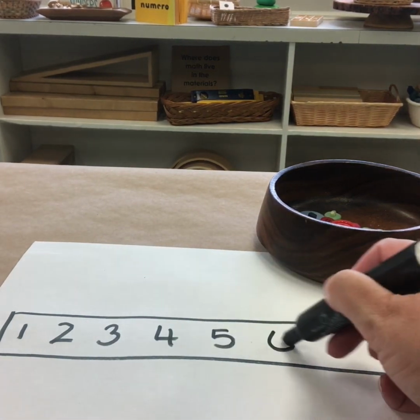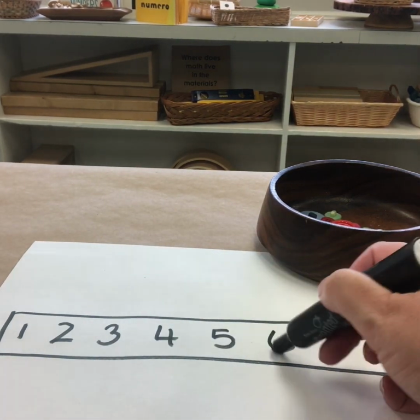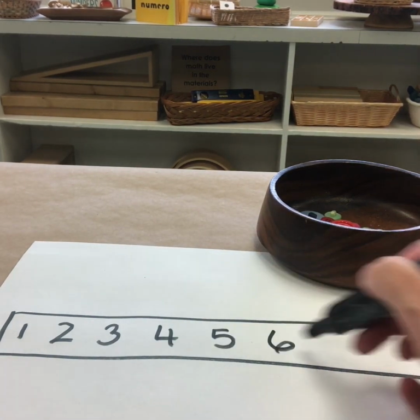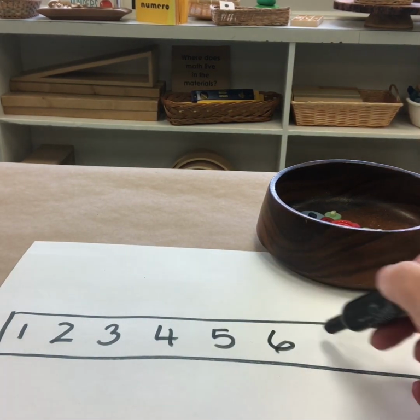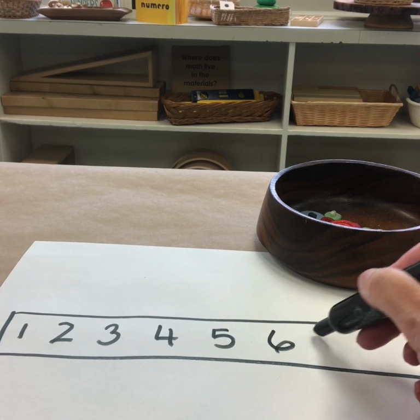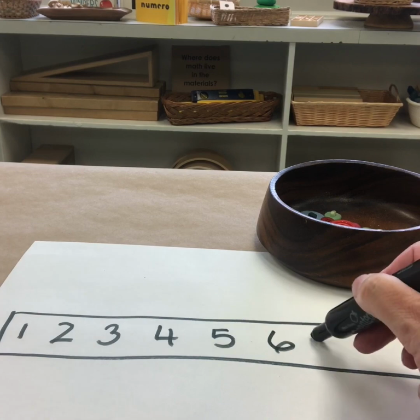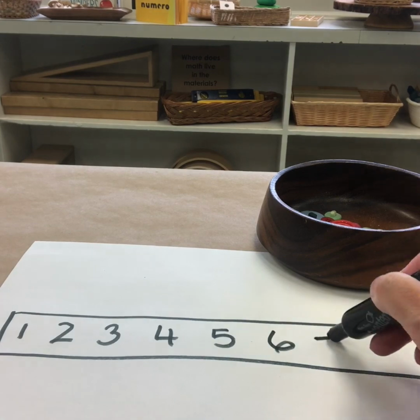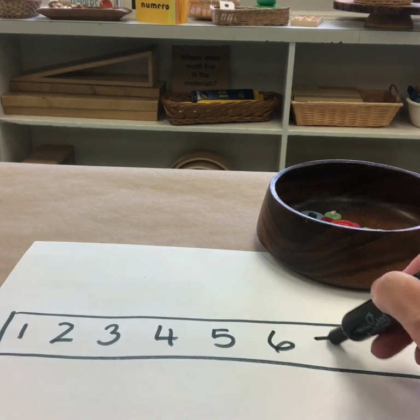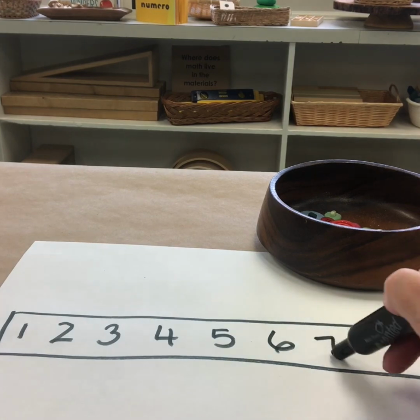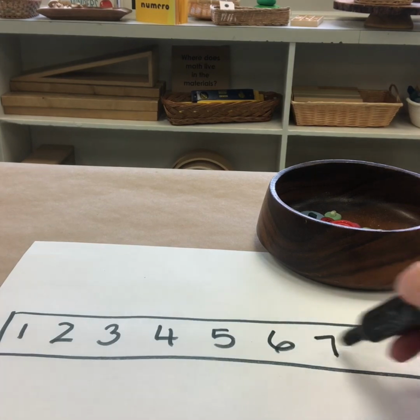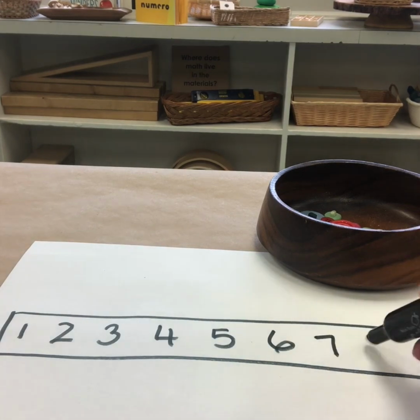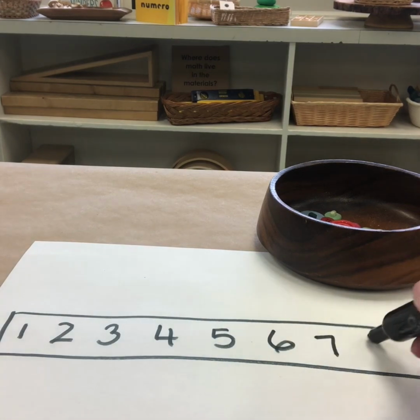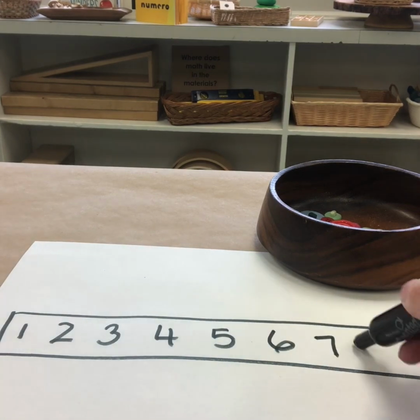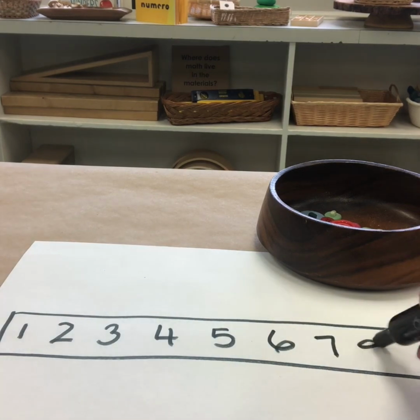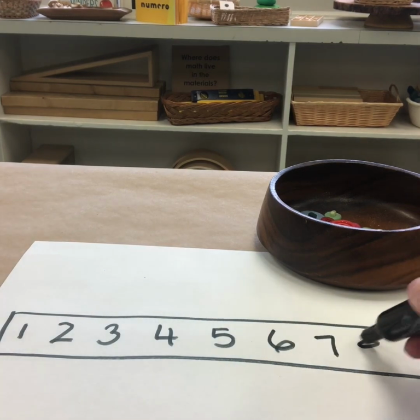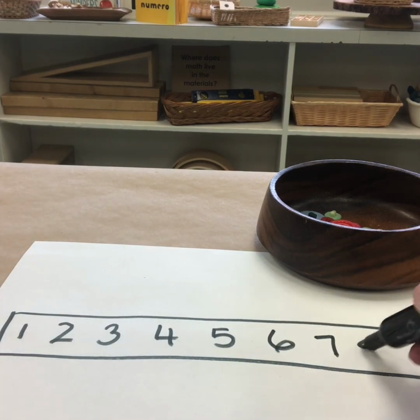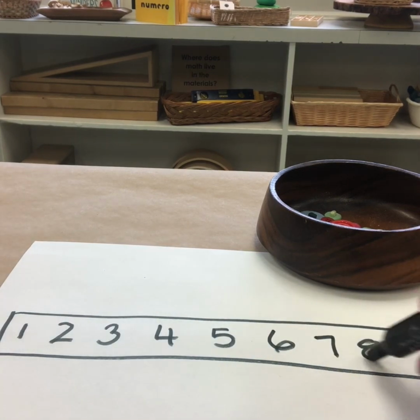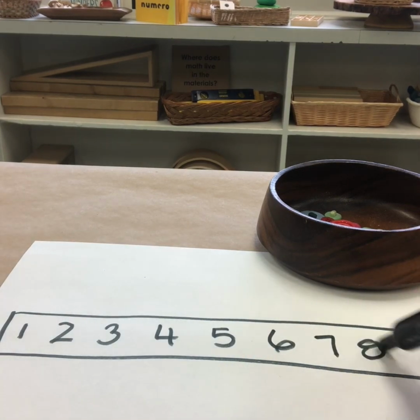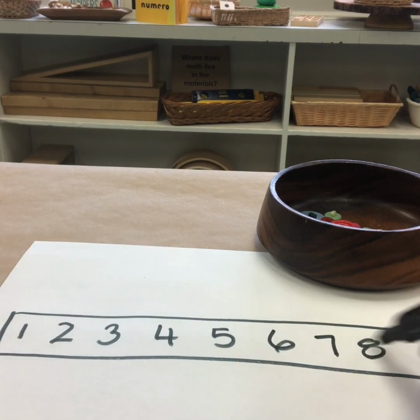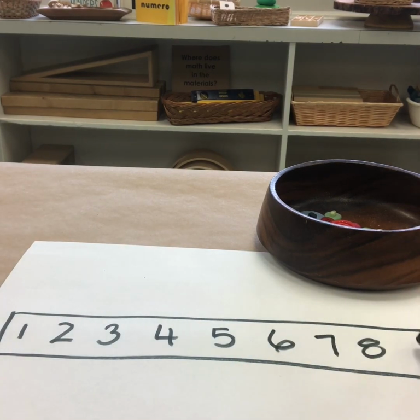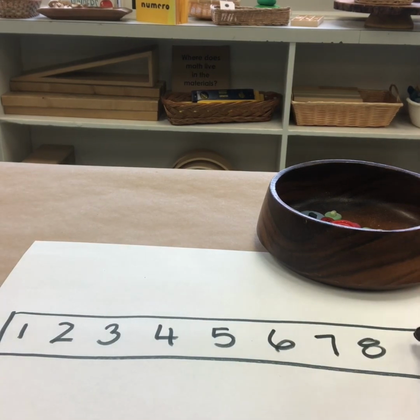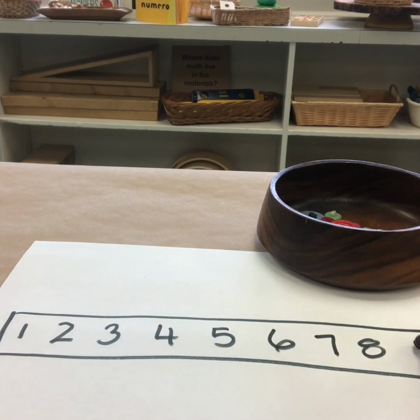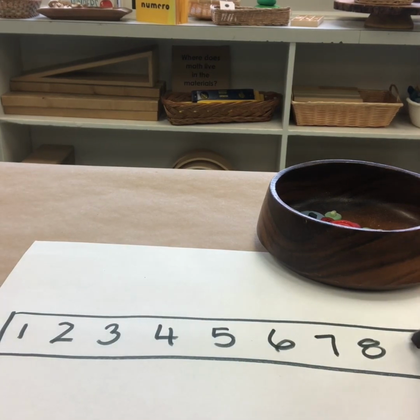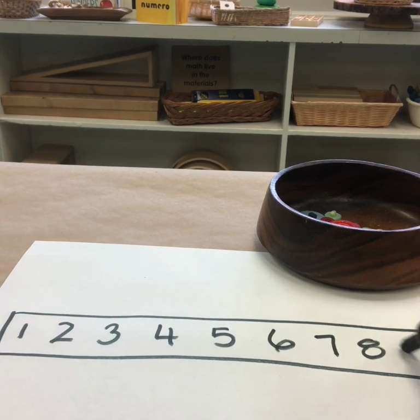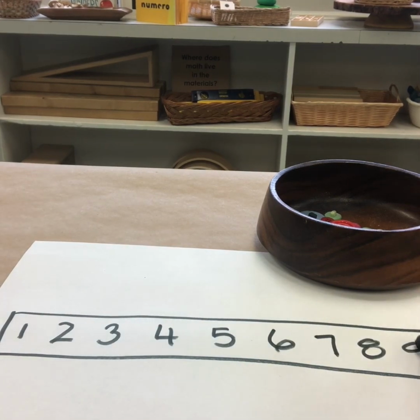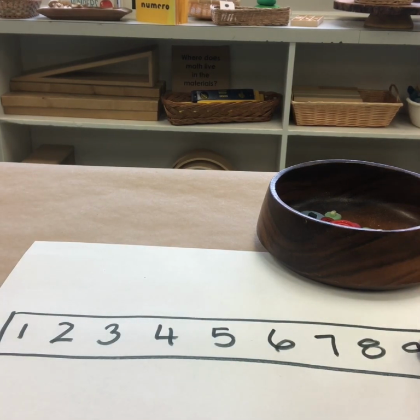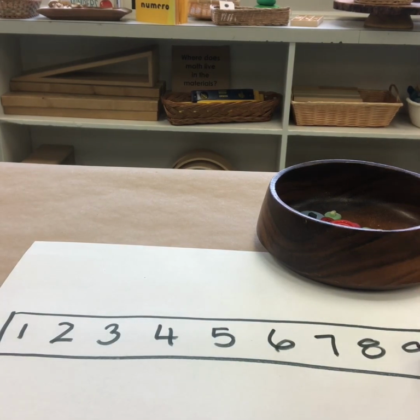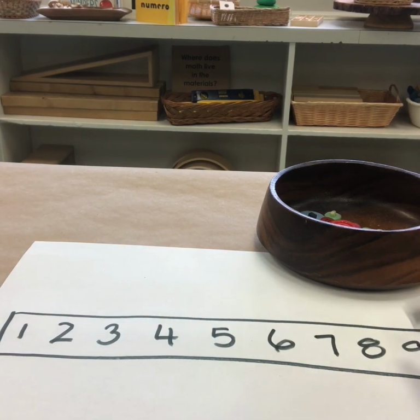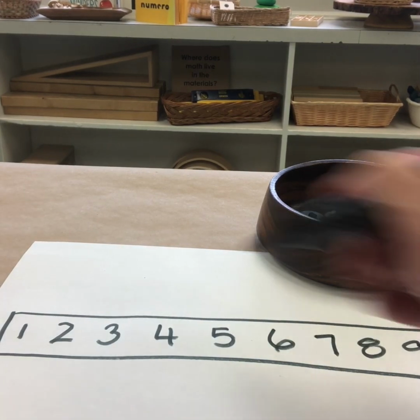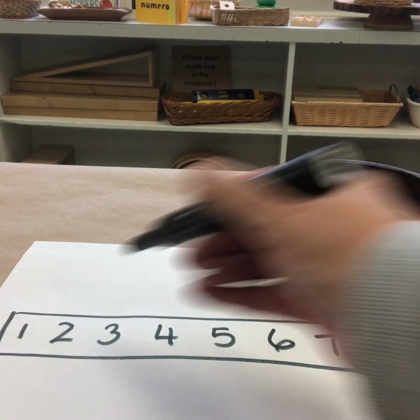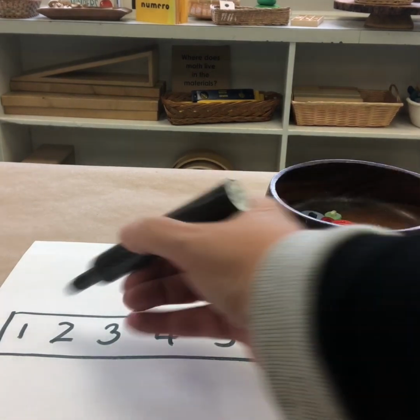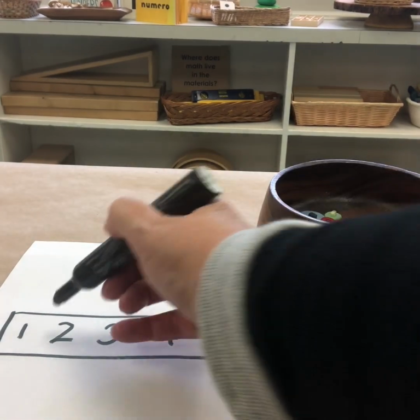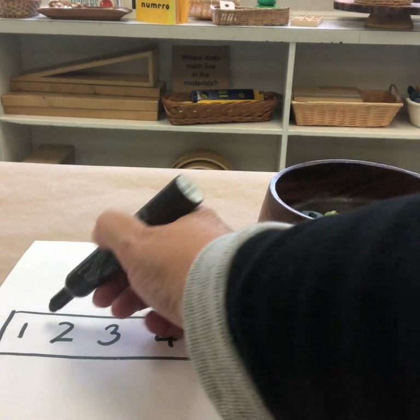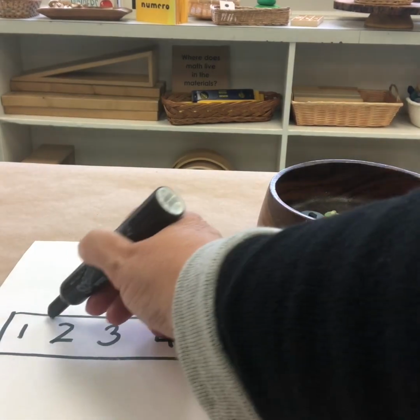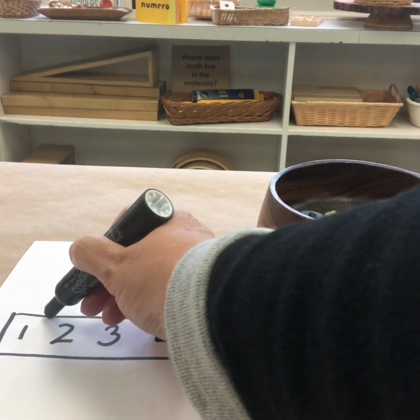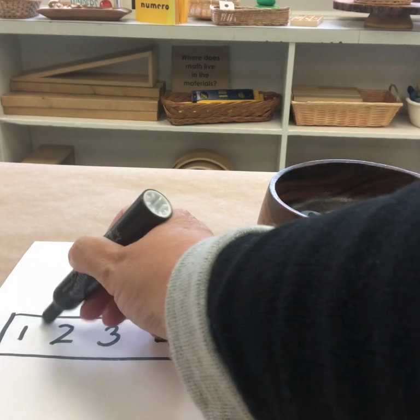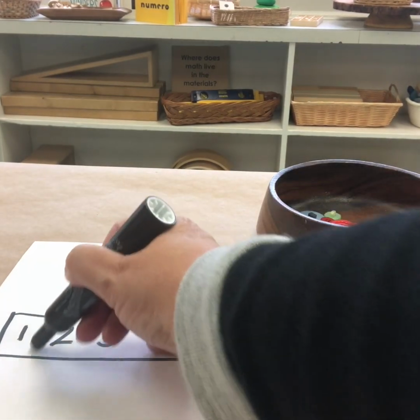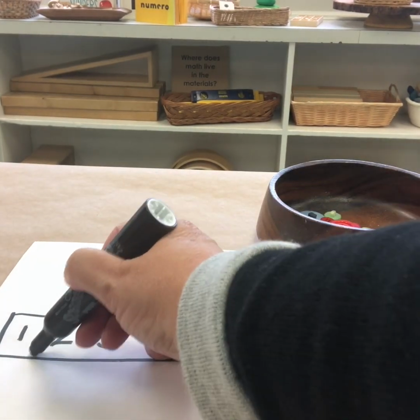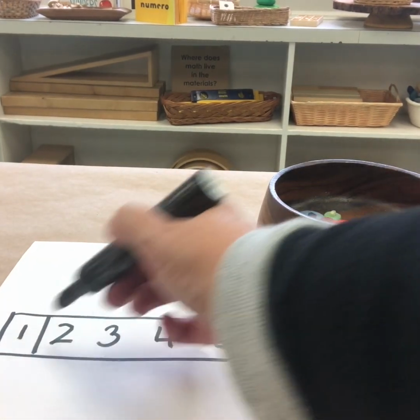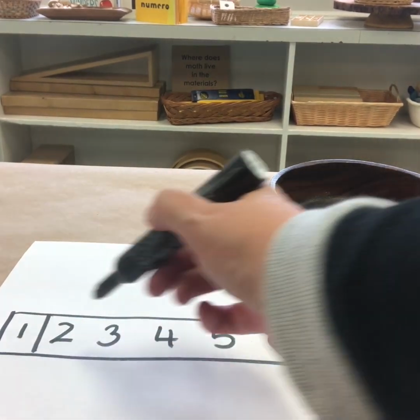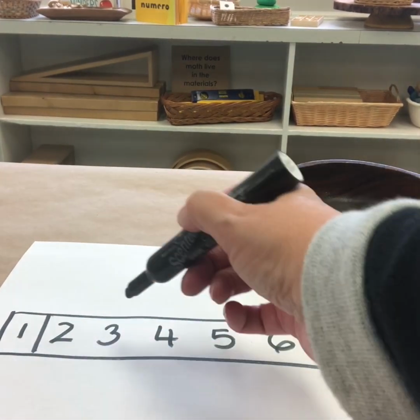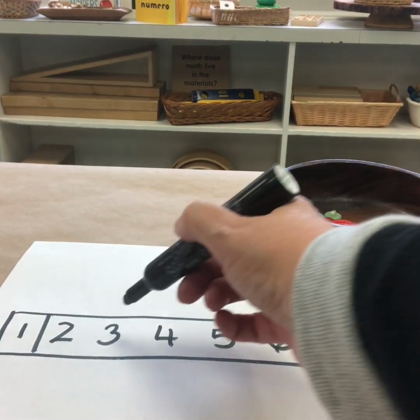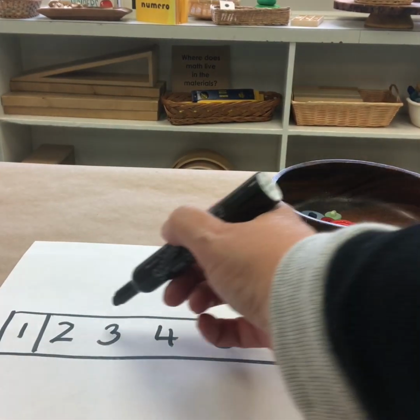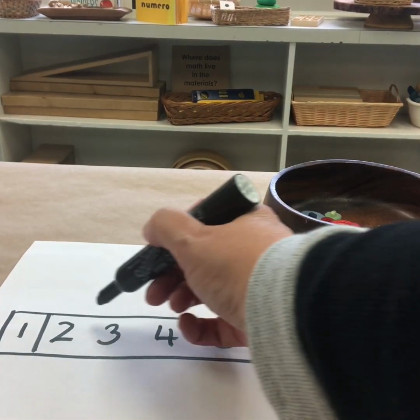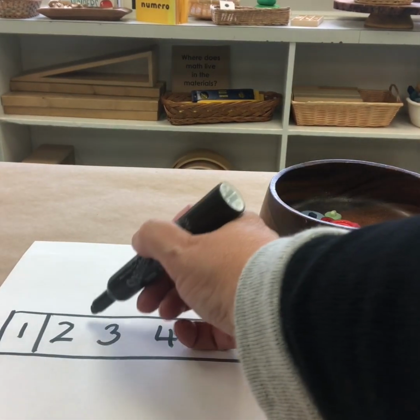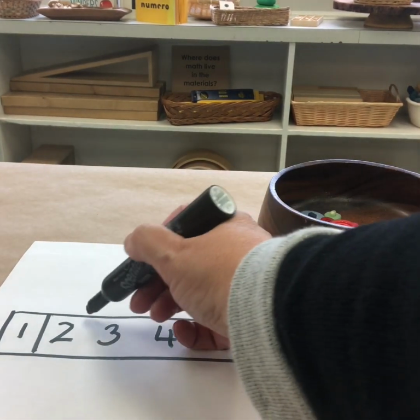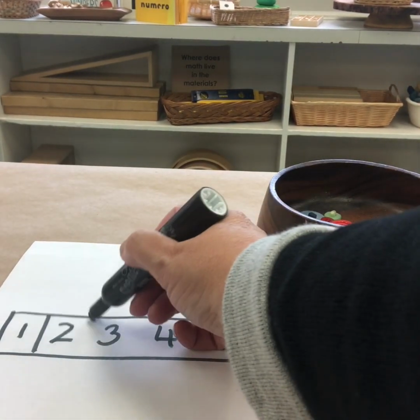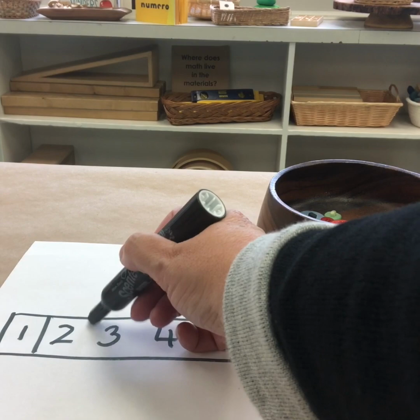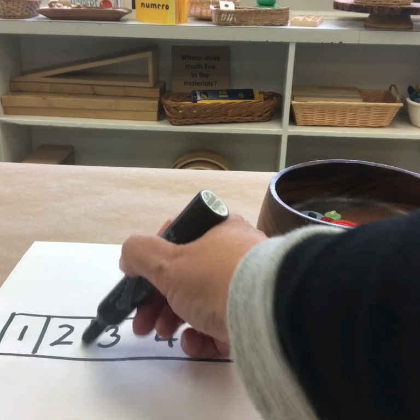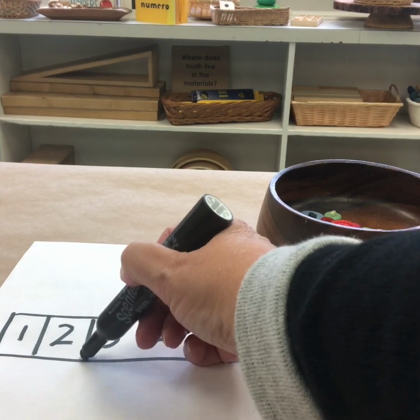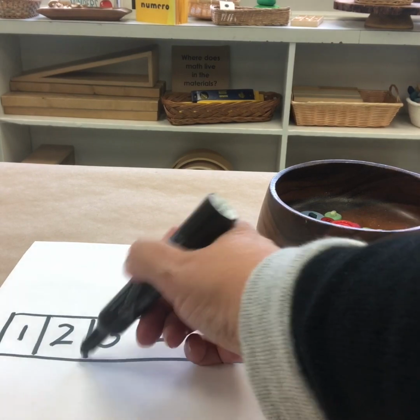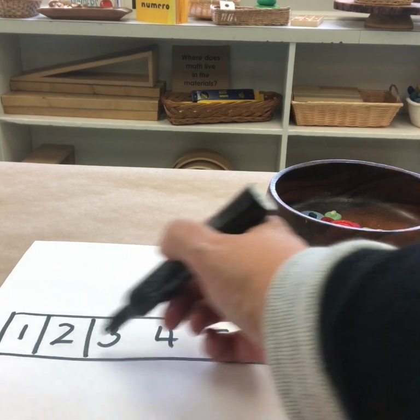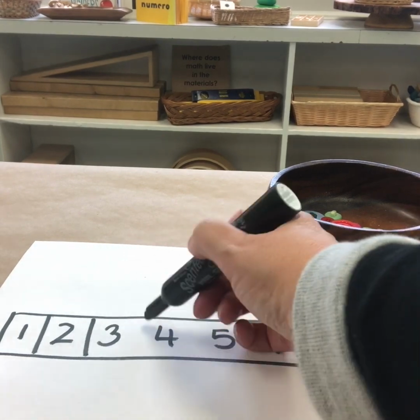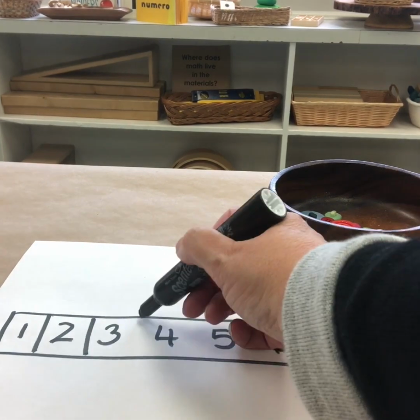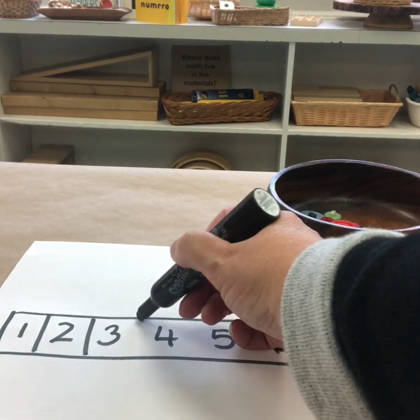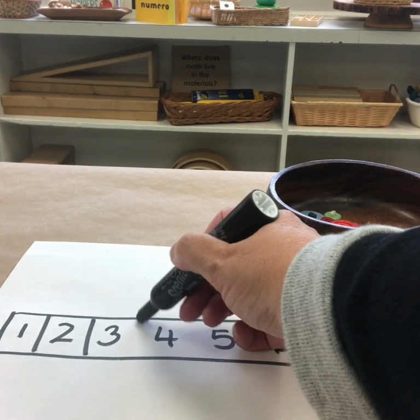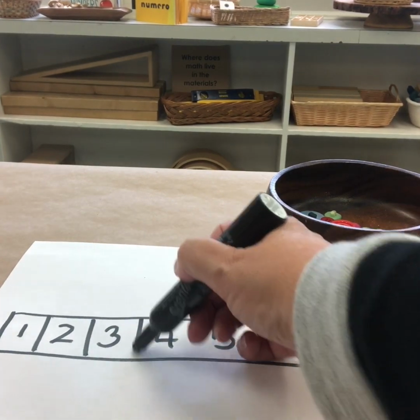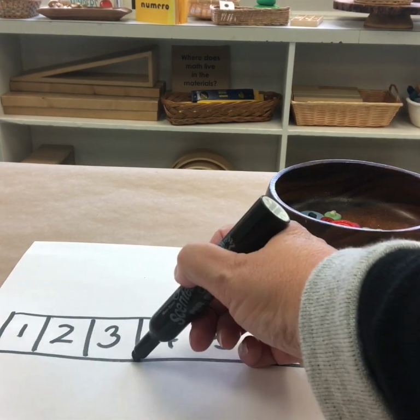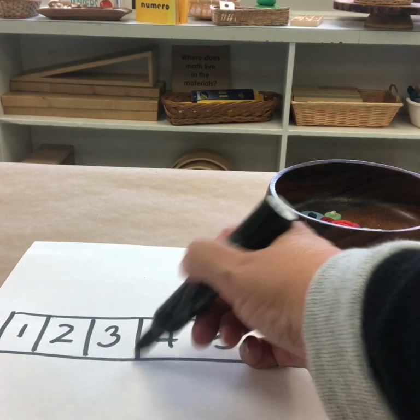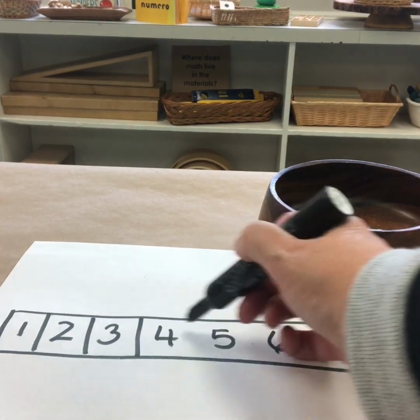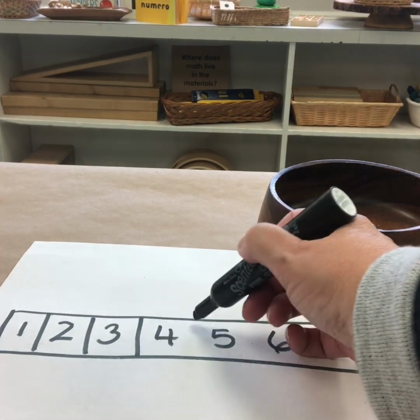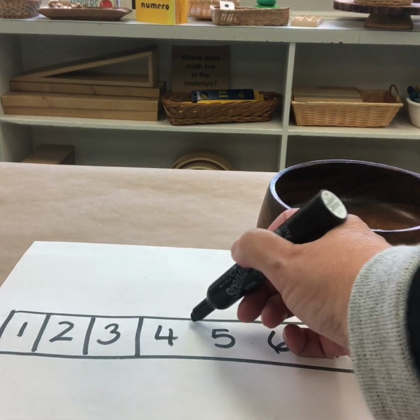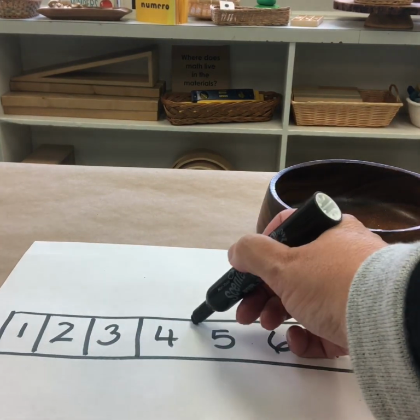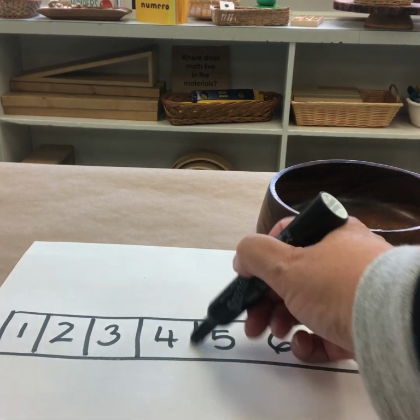Six, seven, eight, nine. And I'm just going to draw lines here to create my different sections.